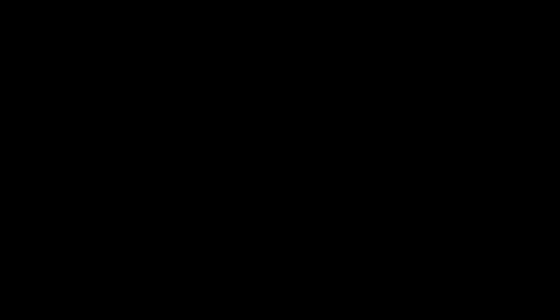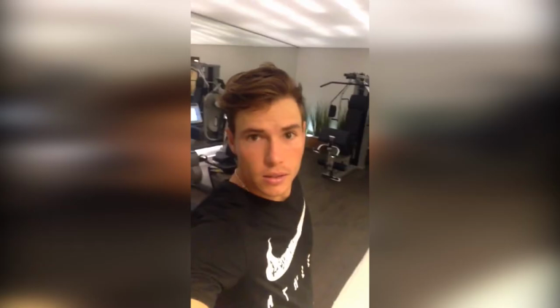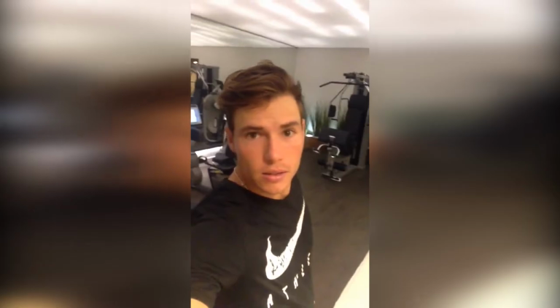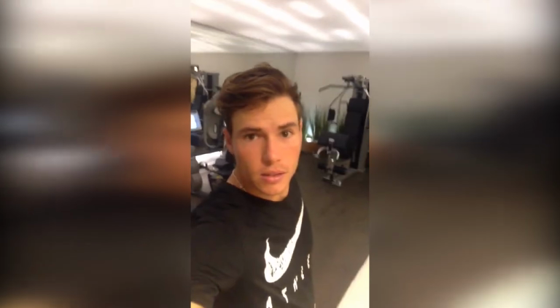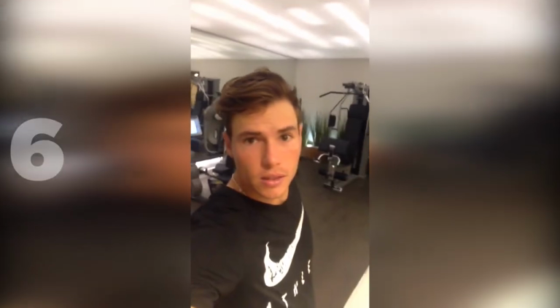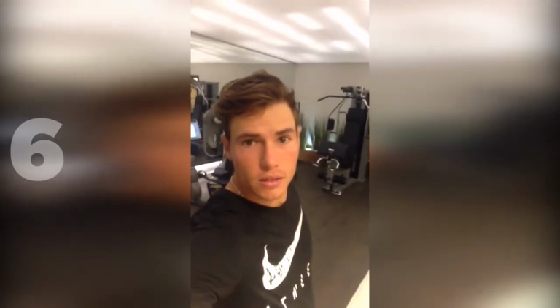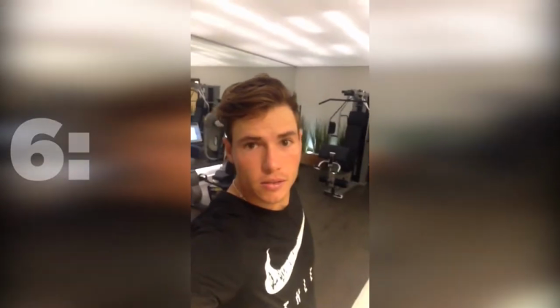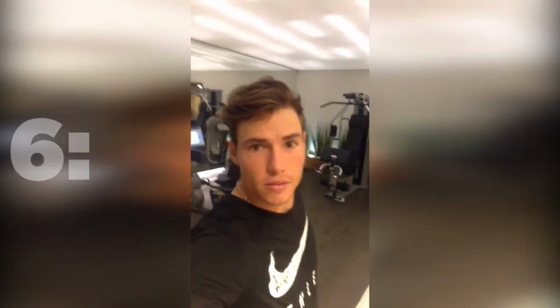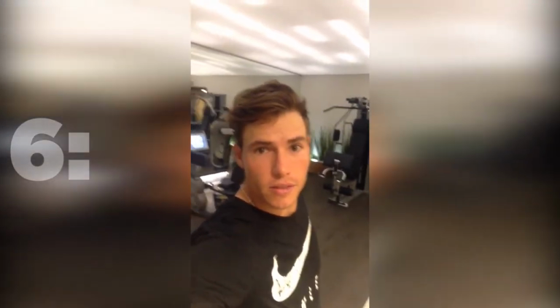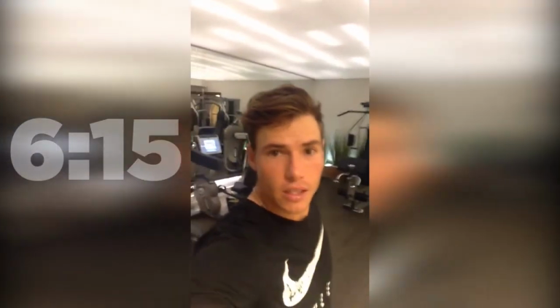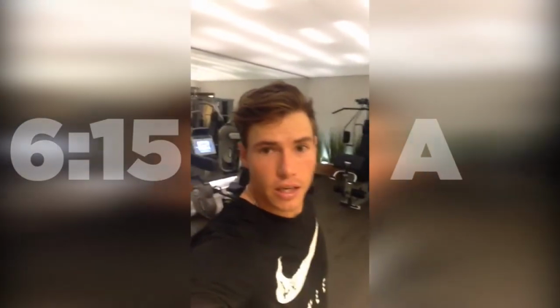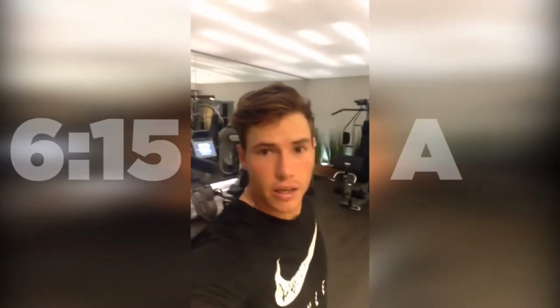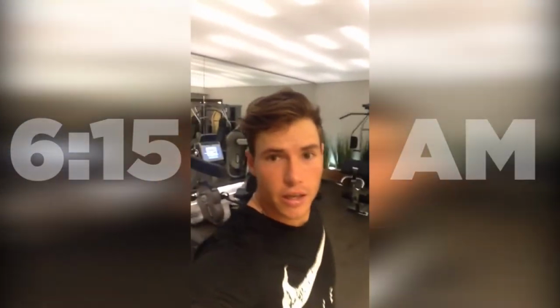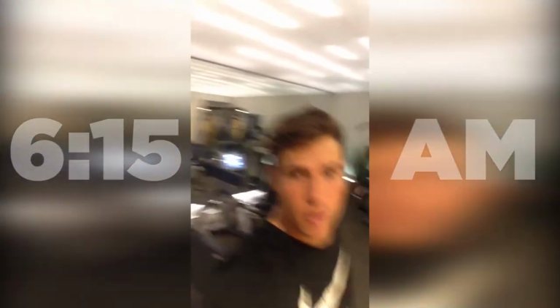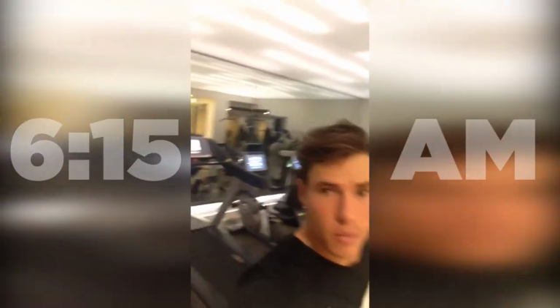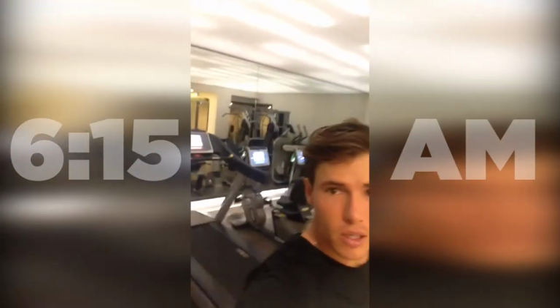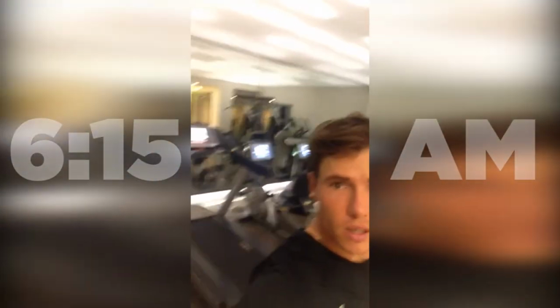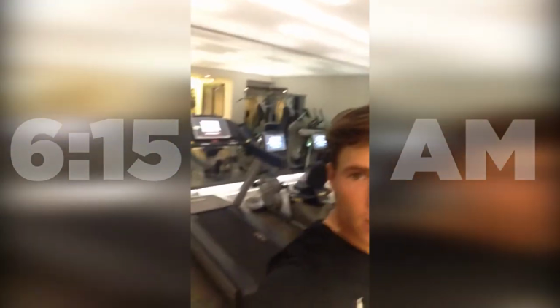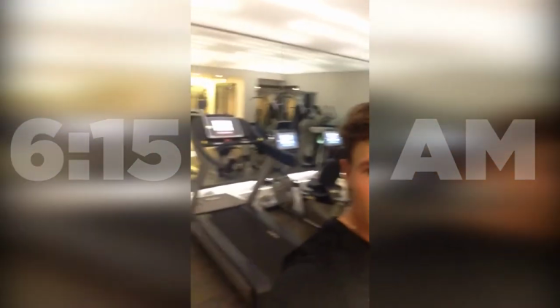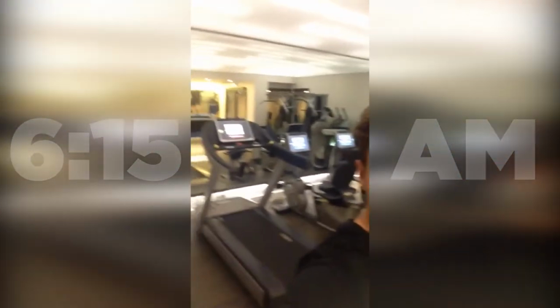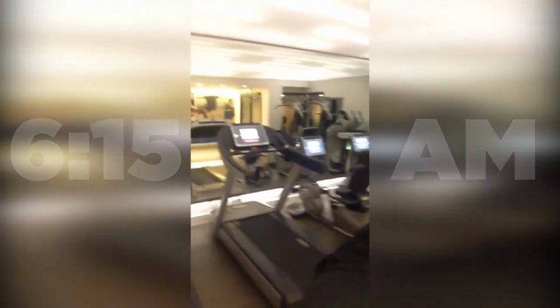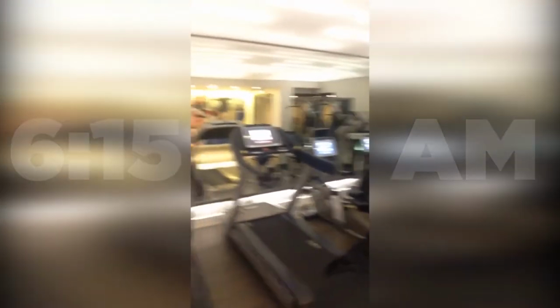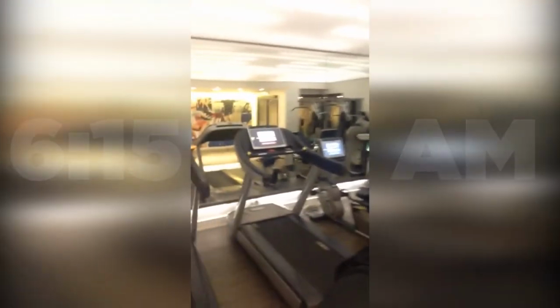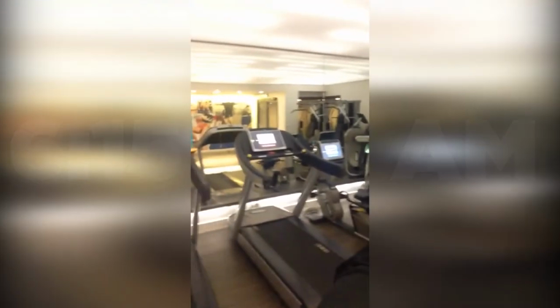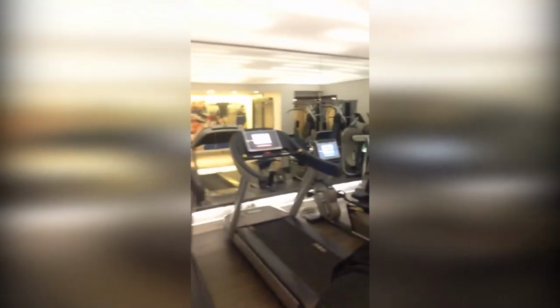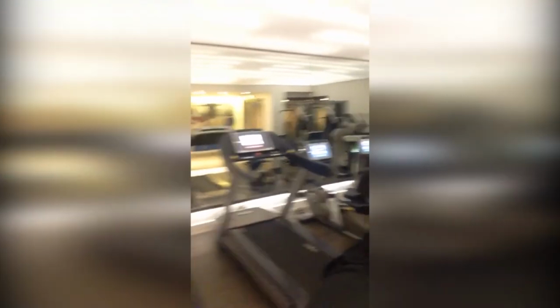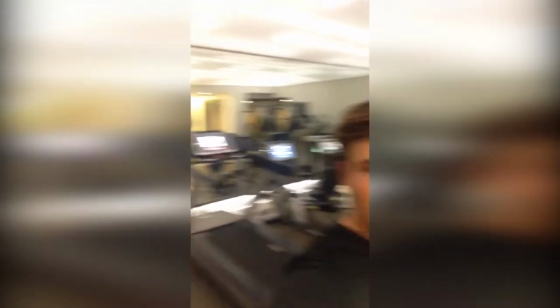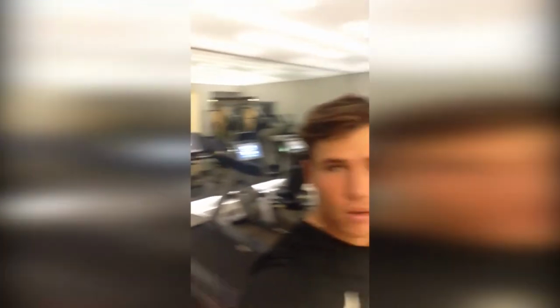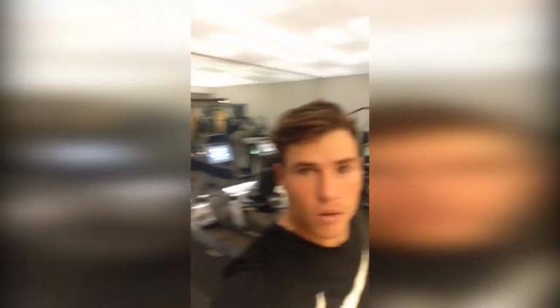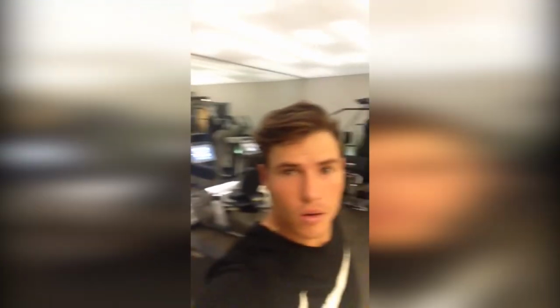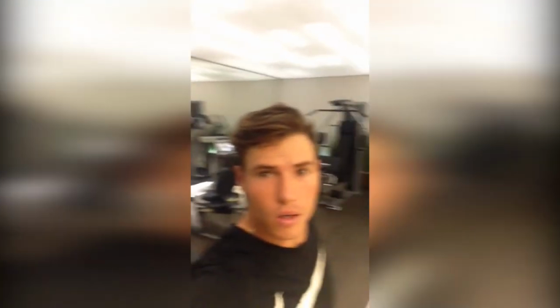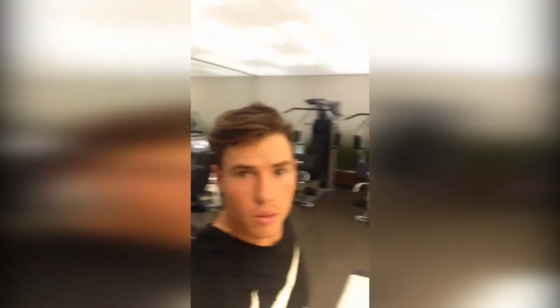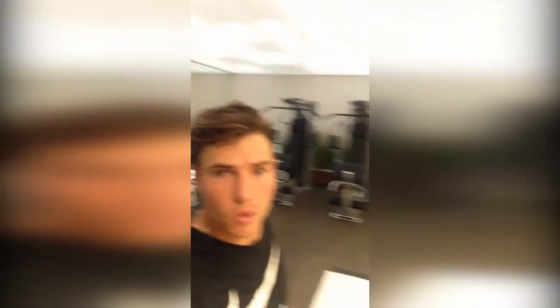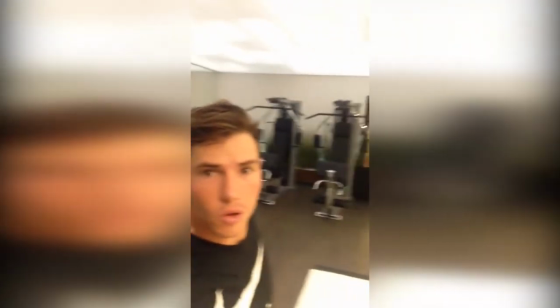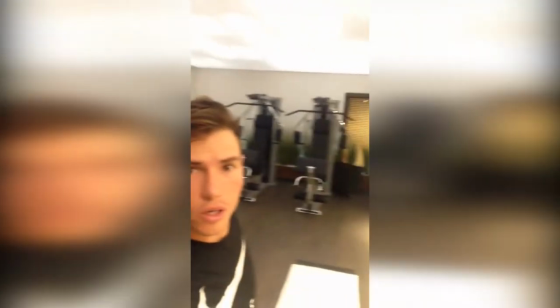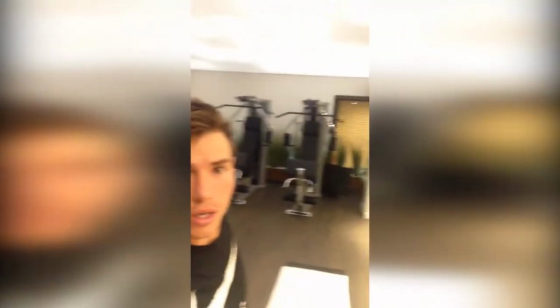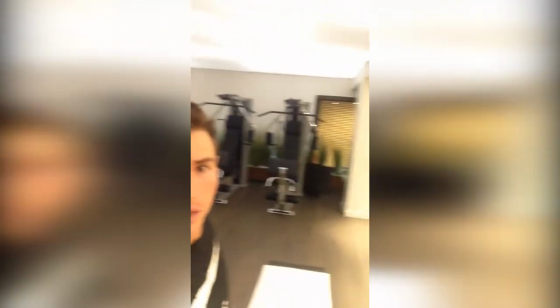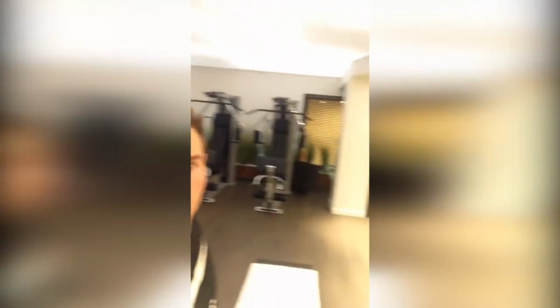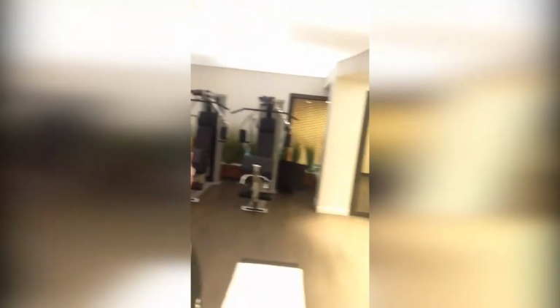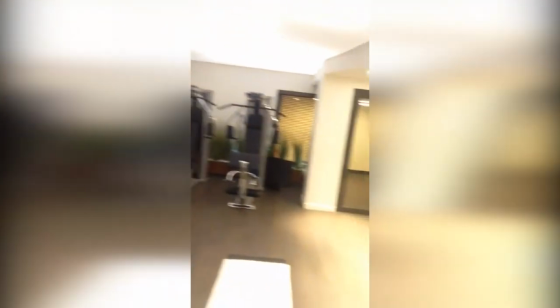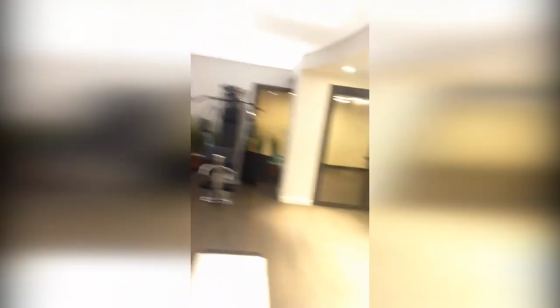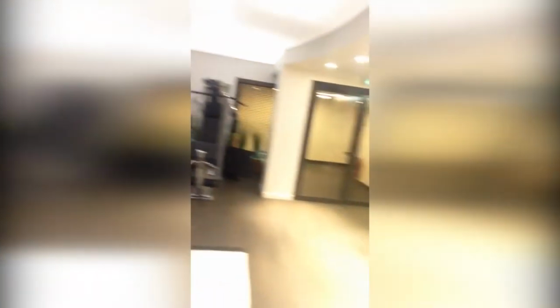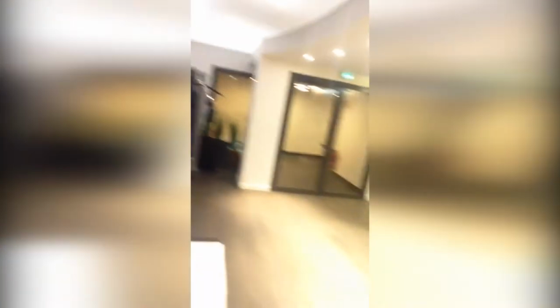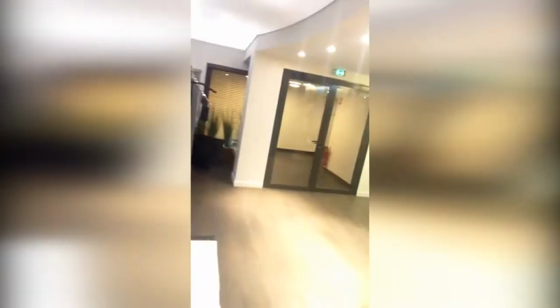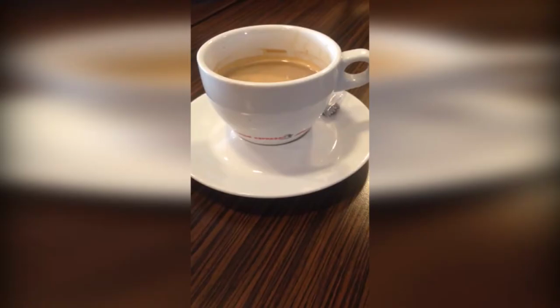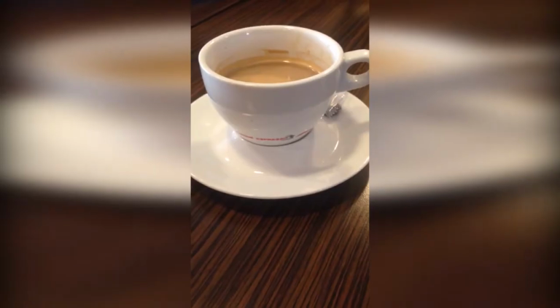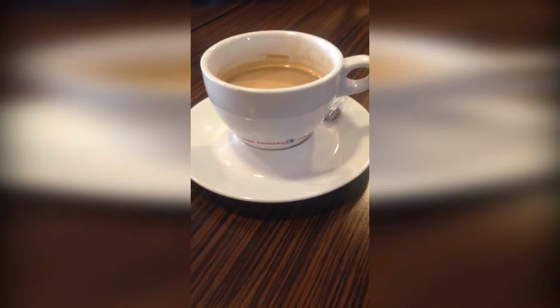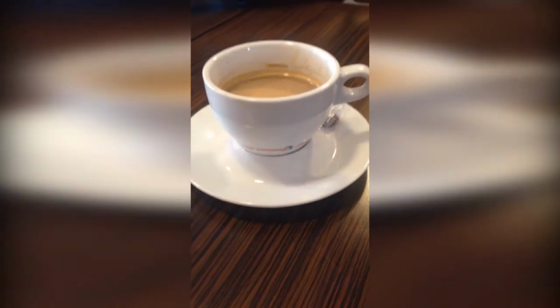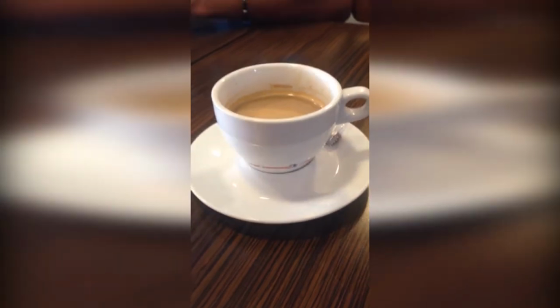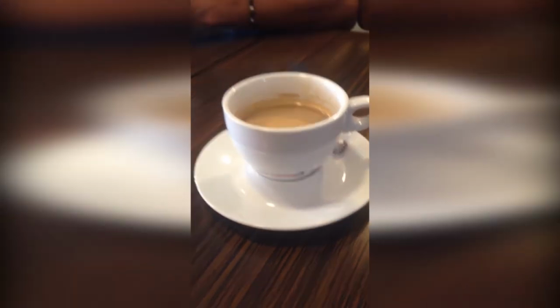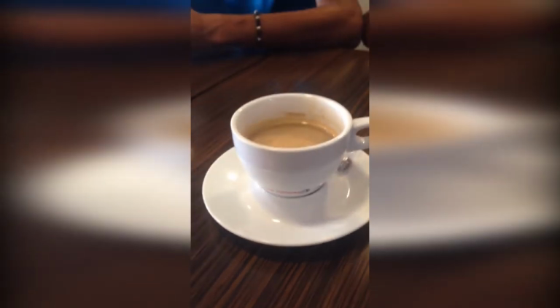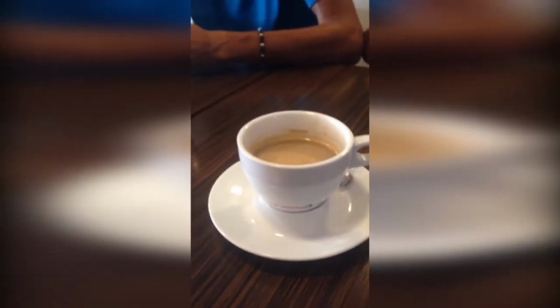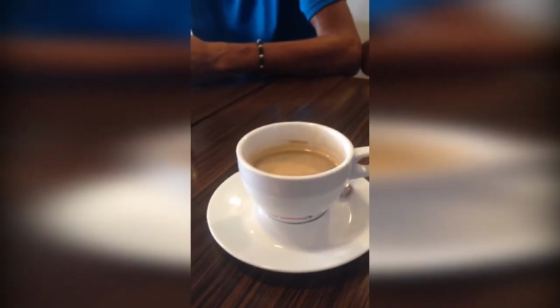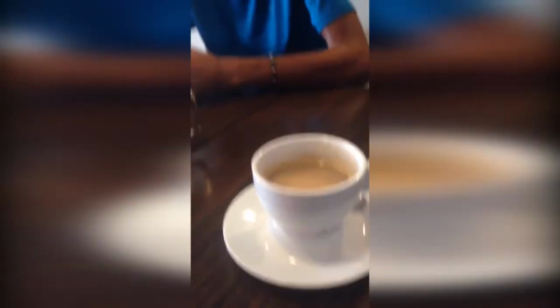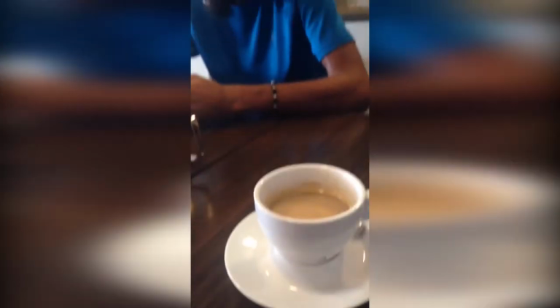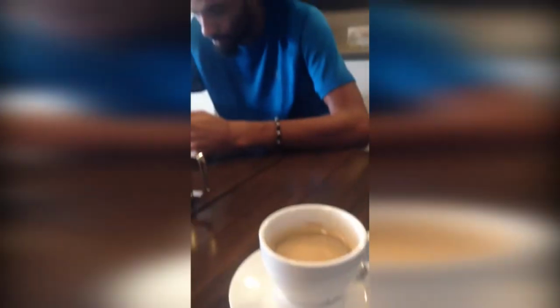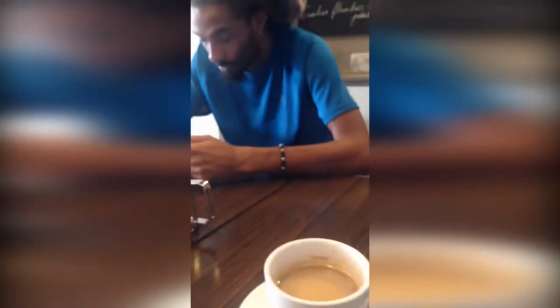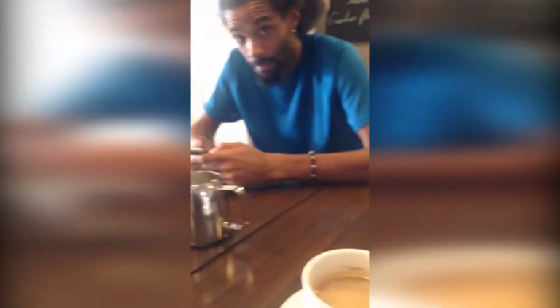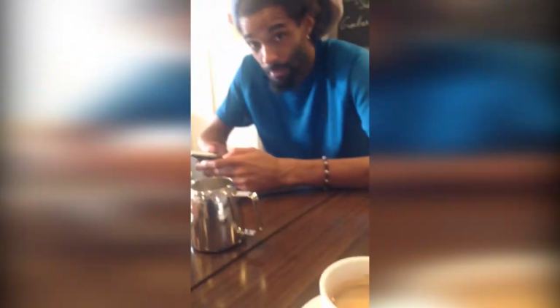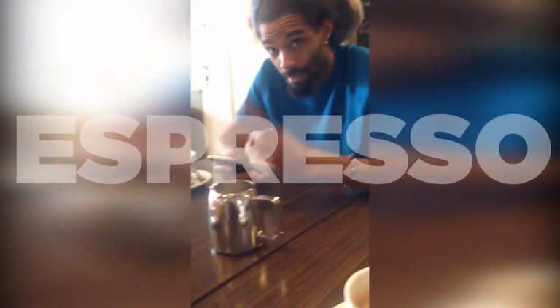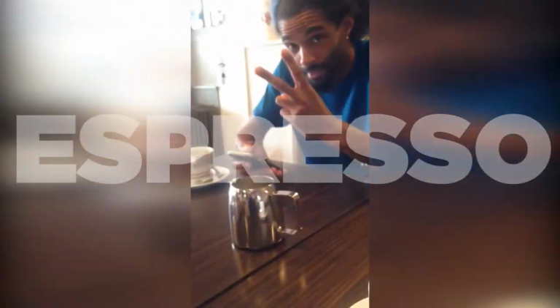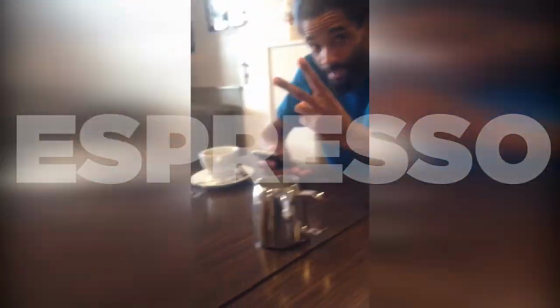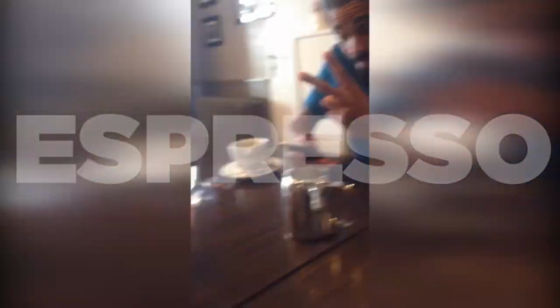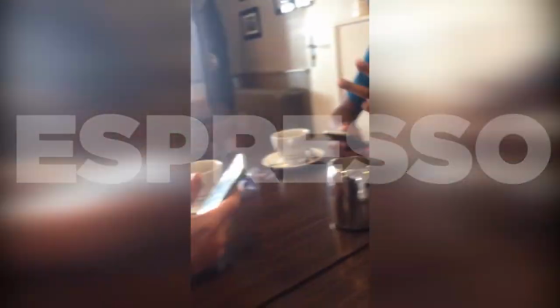6:15 a.m., a little early morning gym workout, and of course the reward — the espresso.